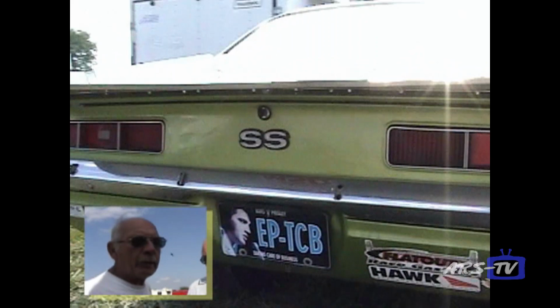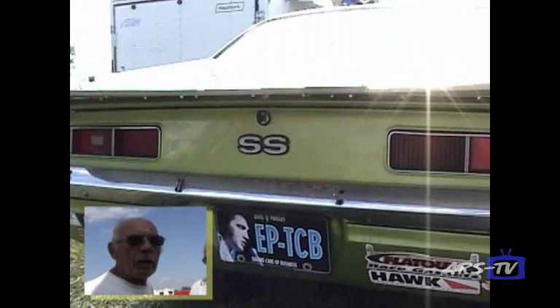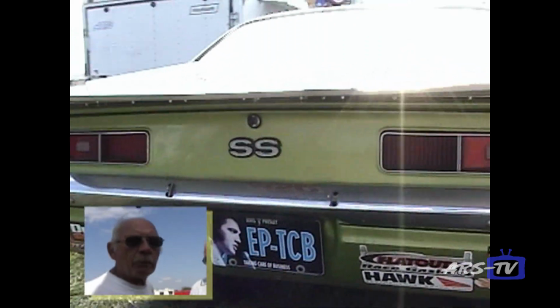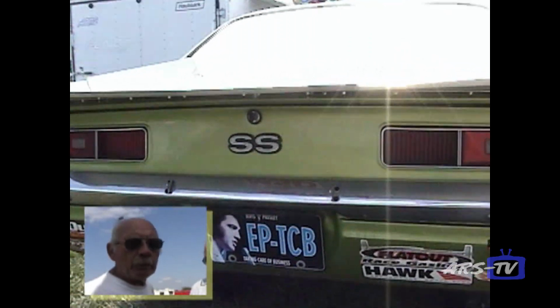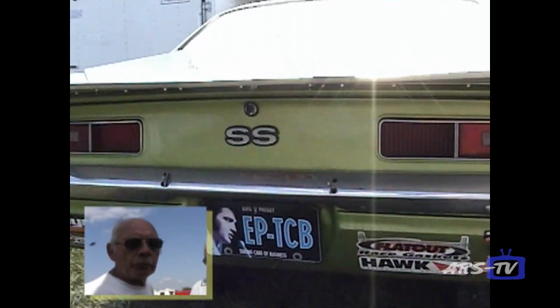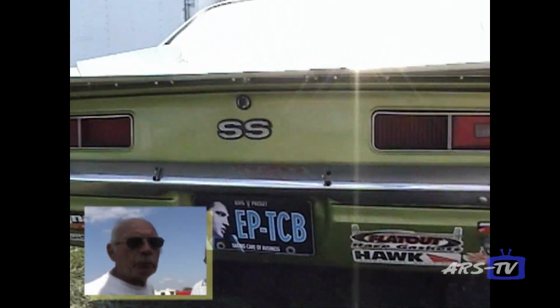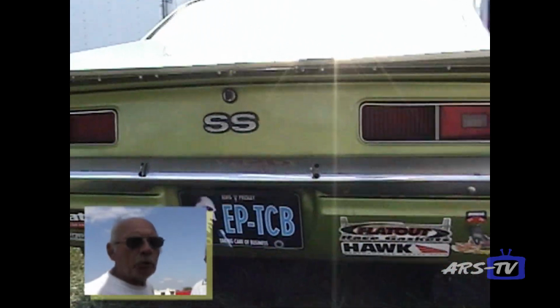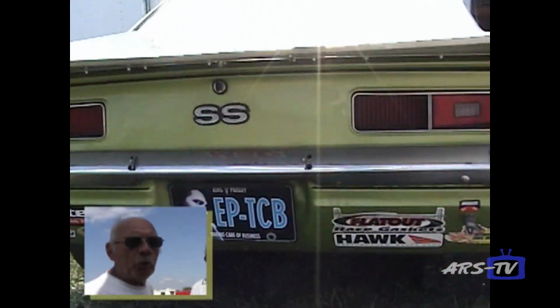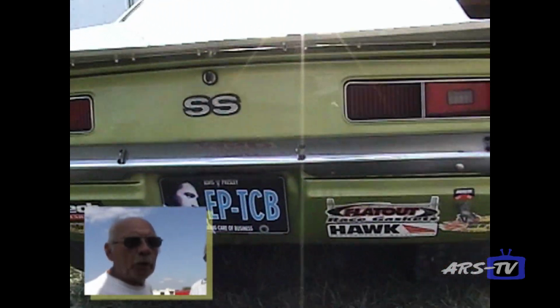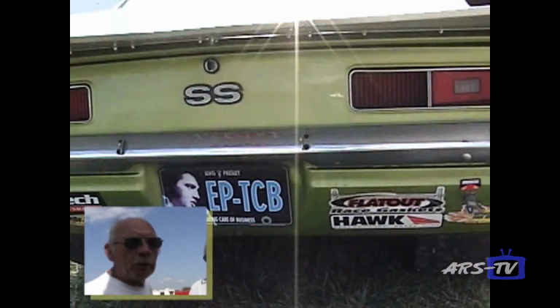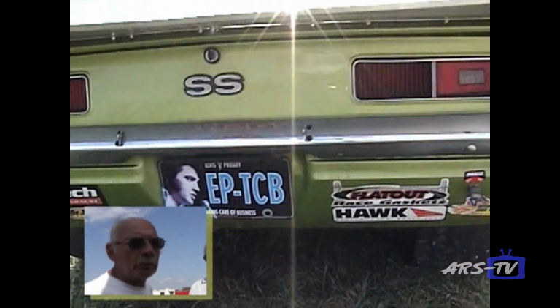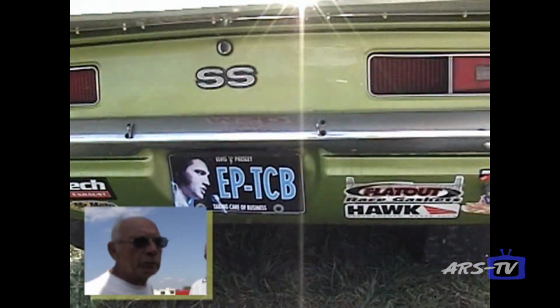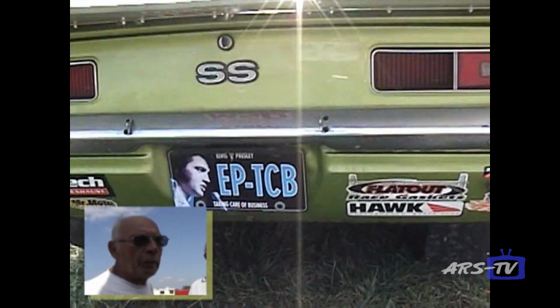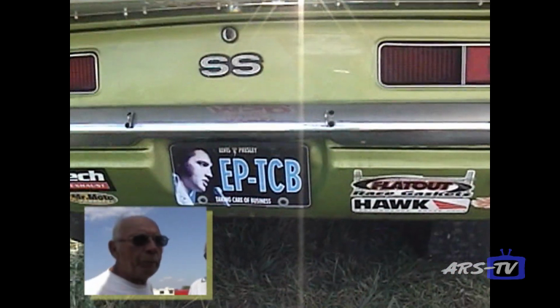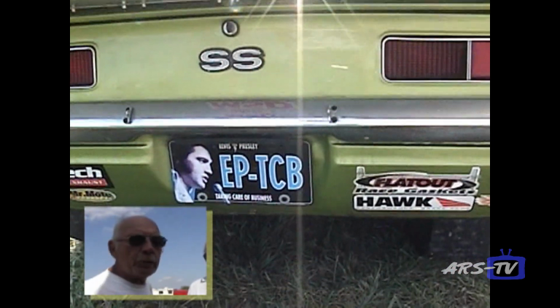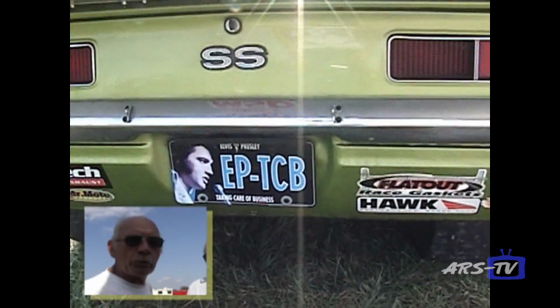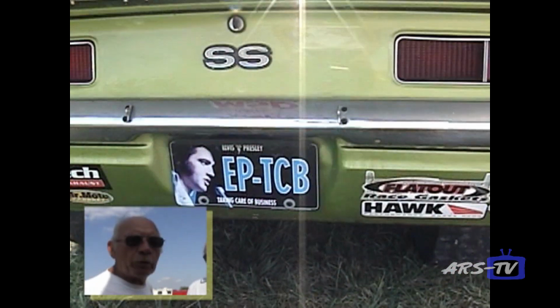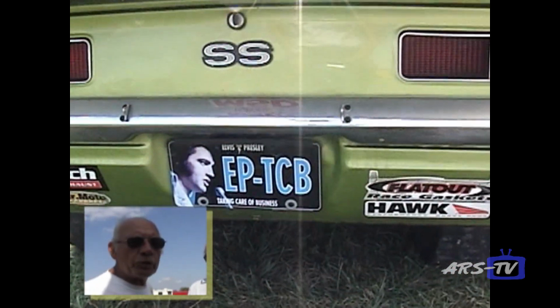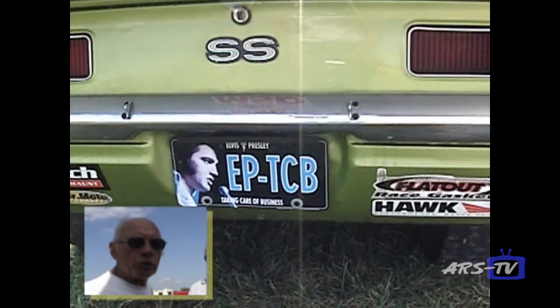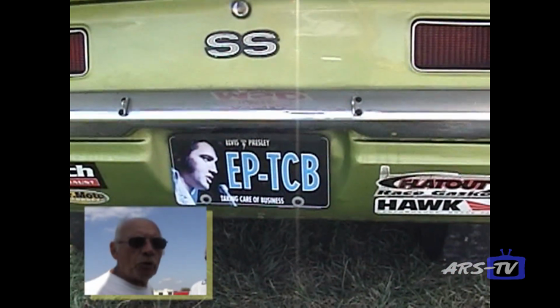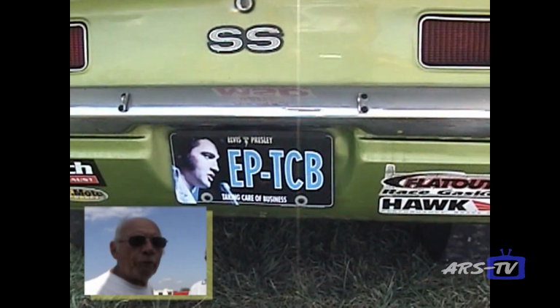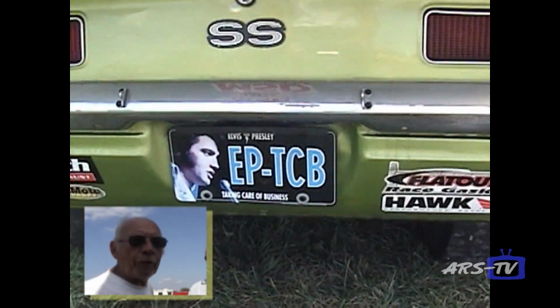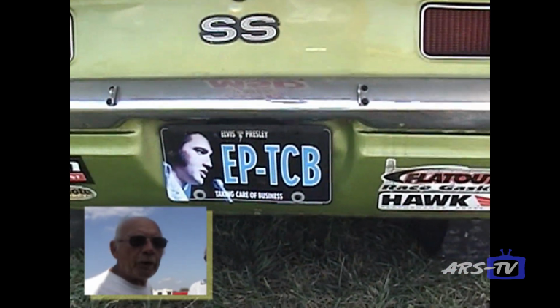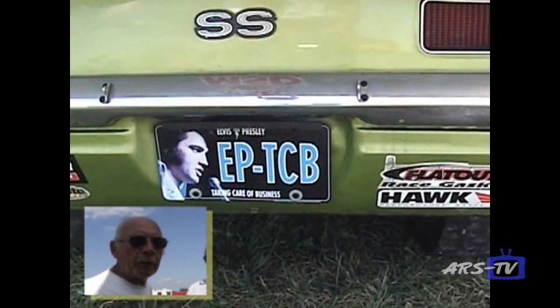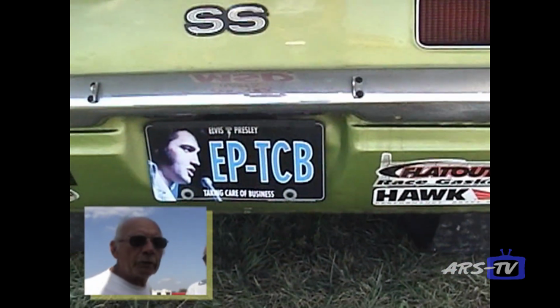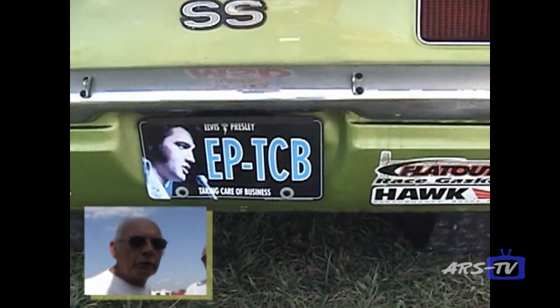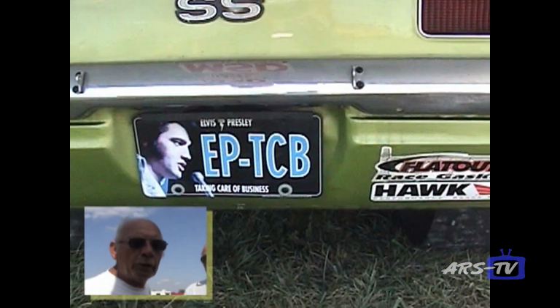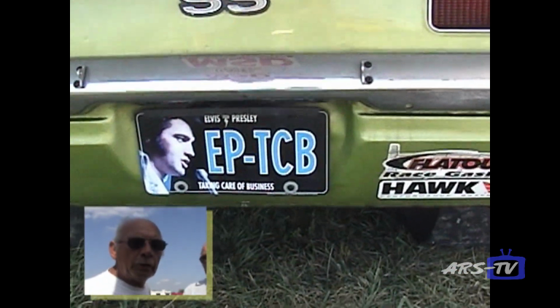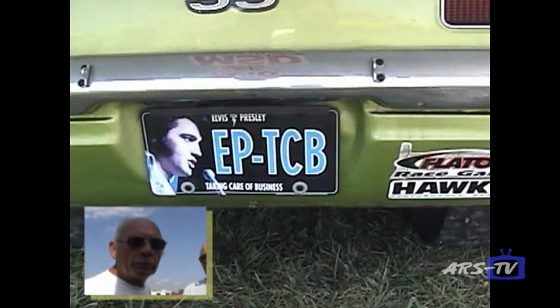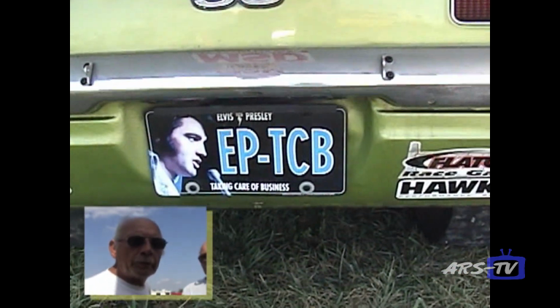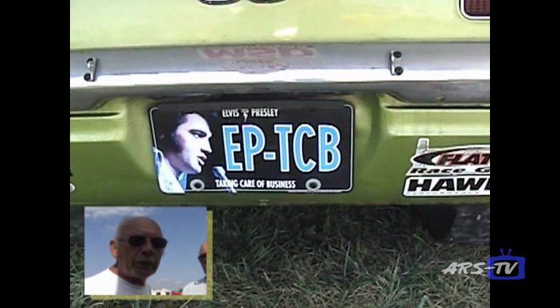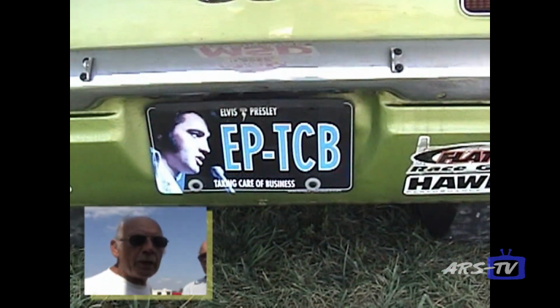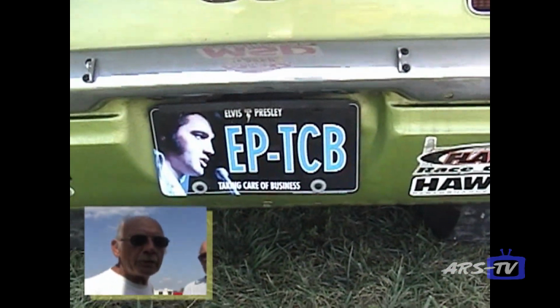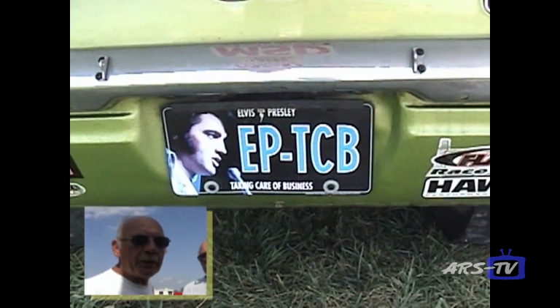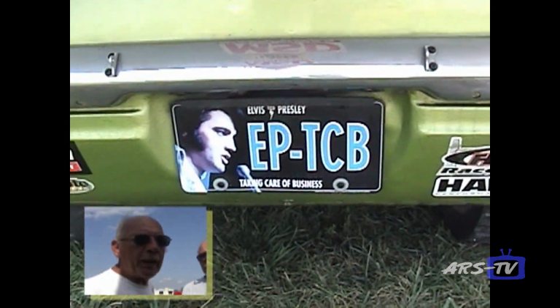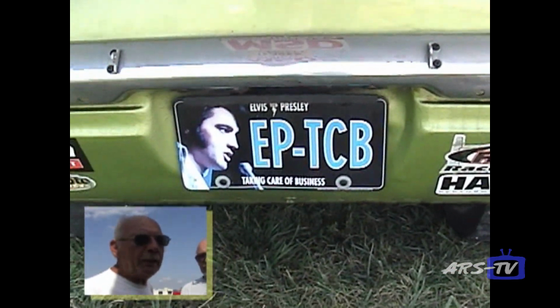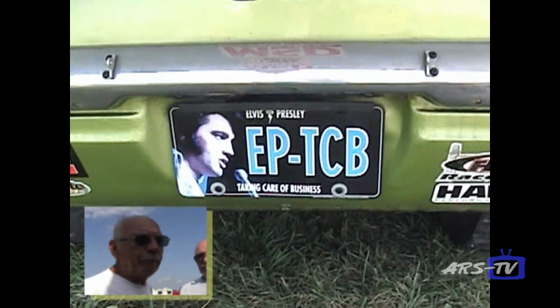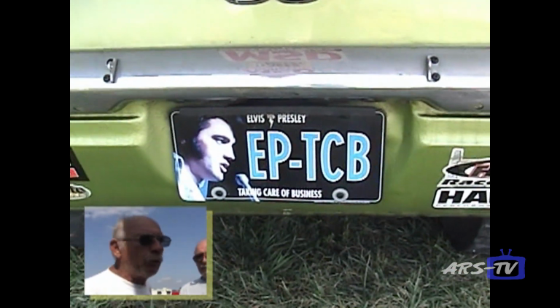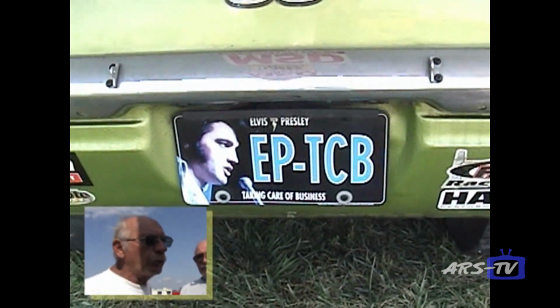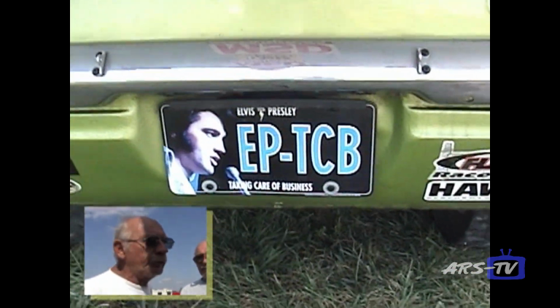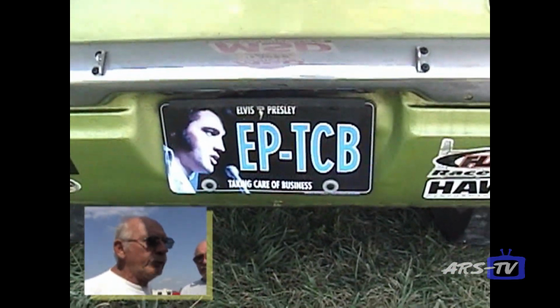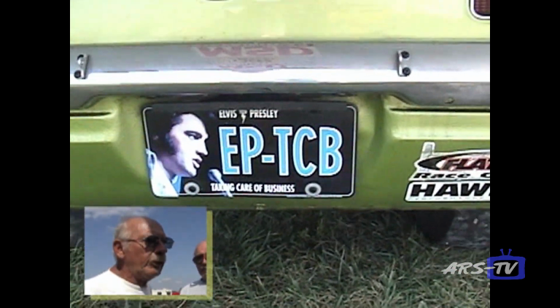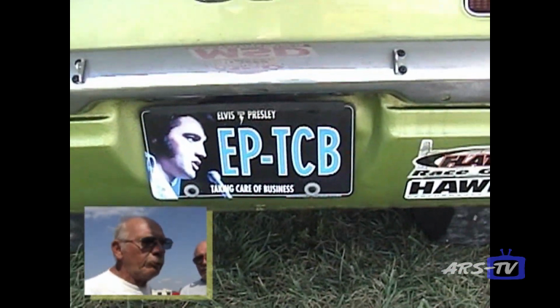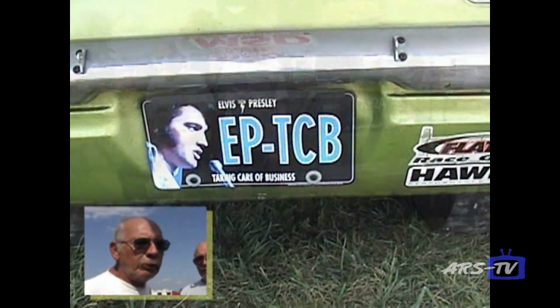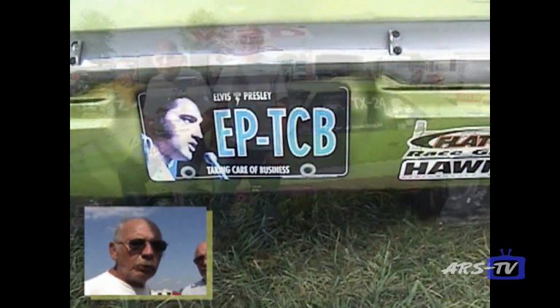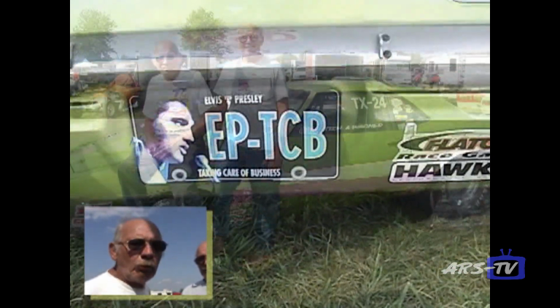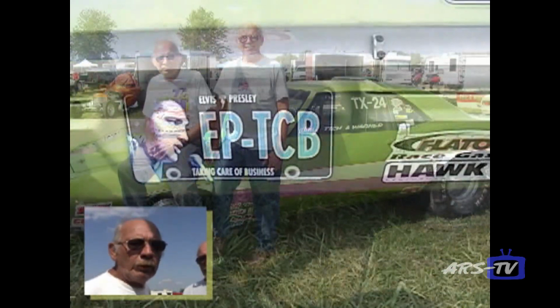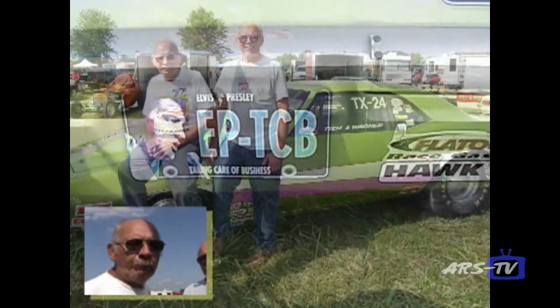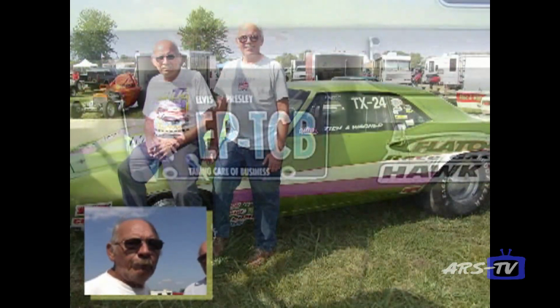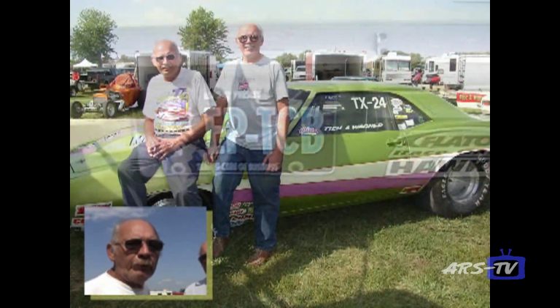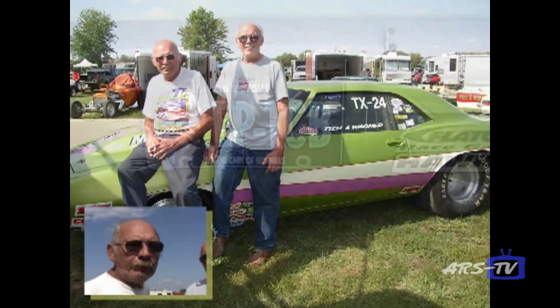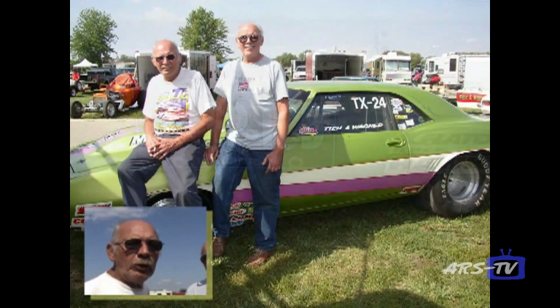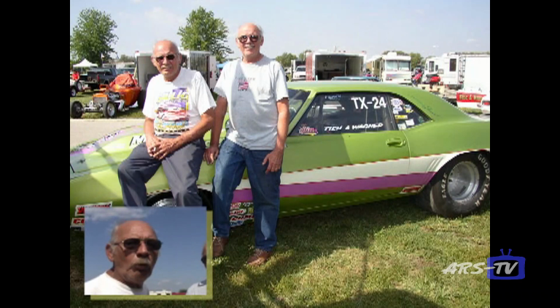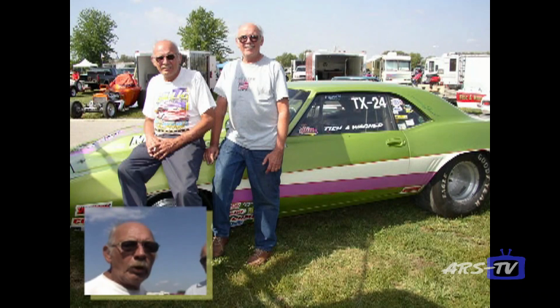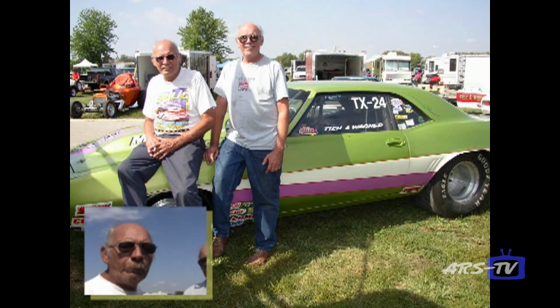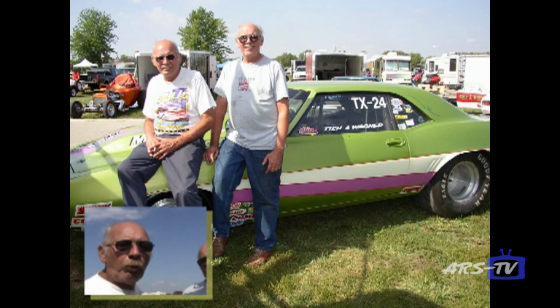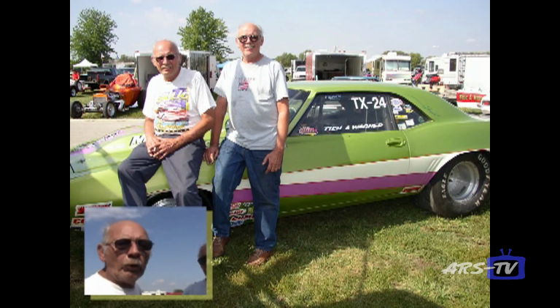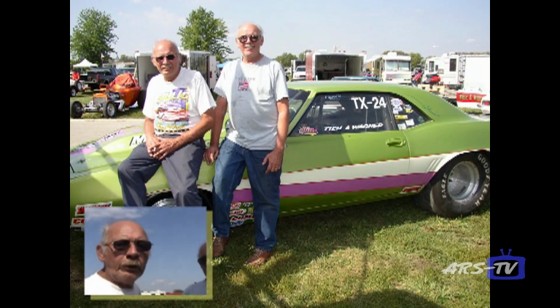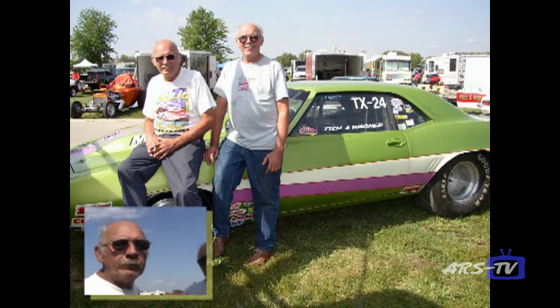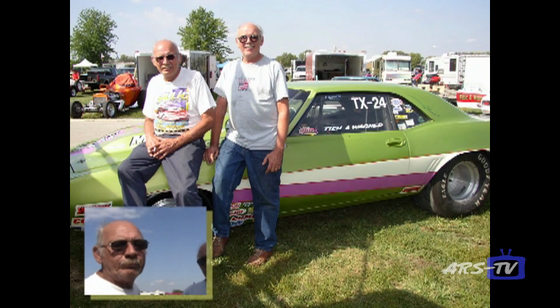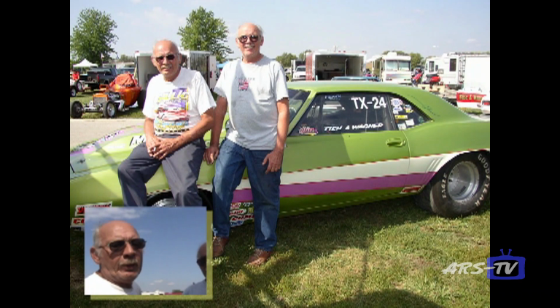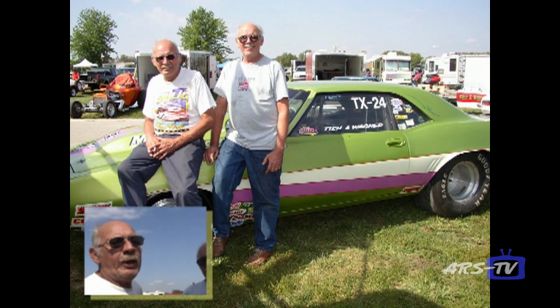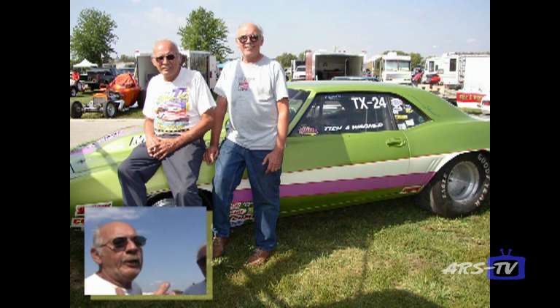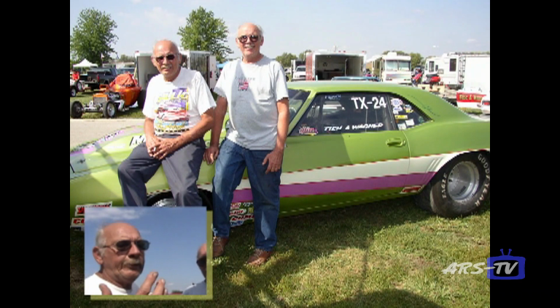The car runs real well. Best run so far with the car is a 9.14 — I ran a 151.8.